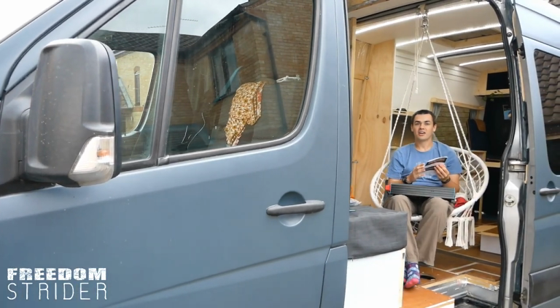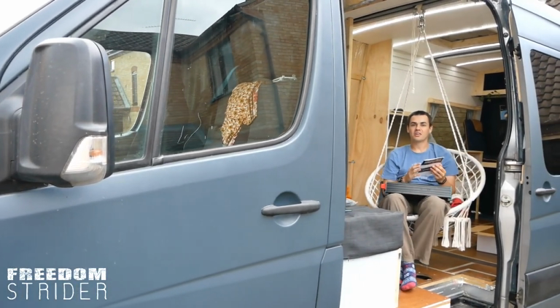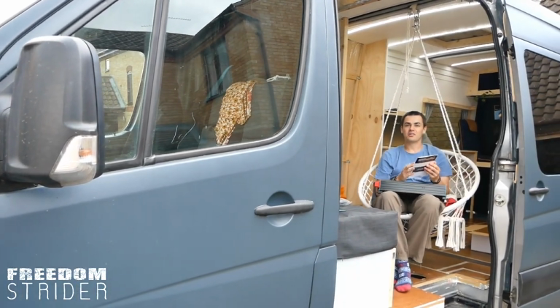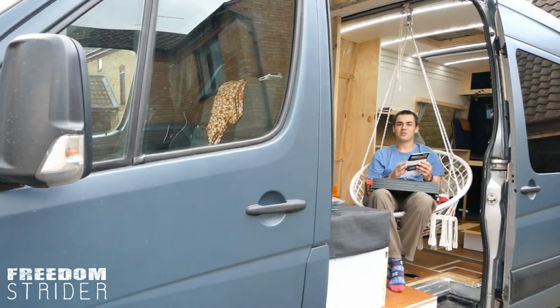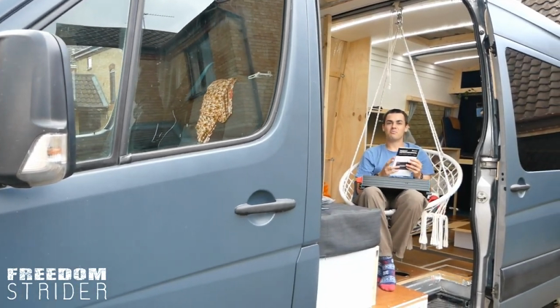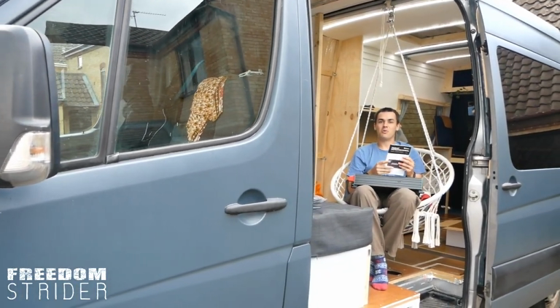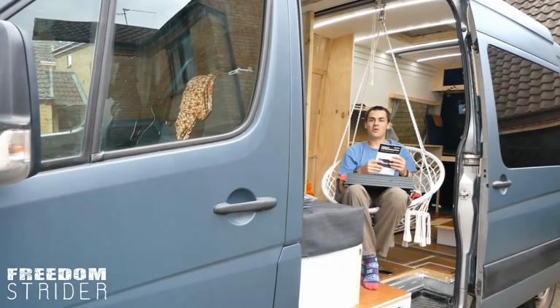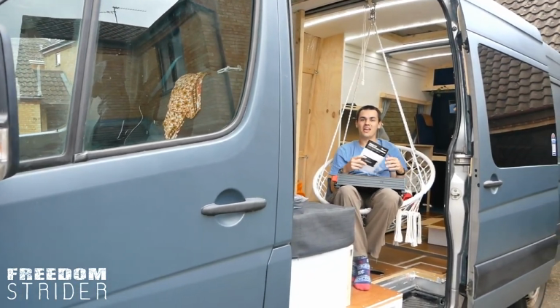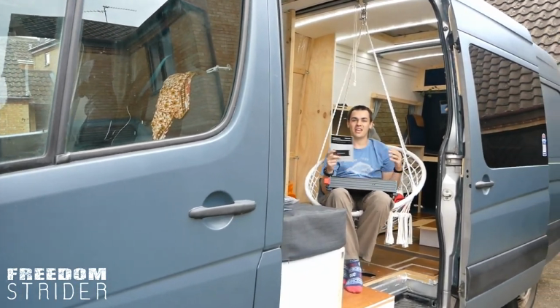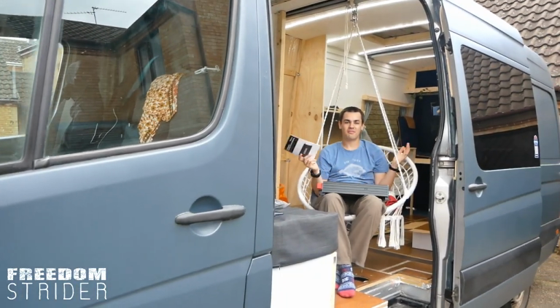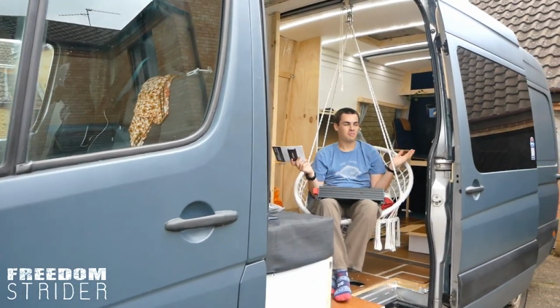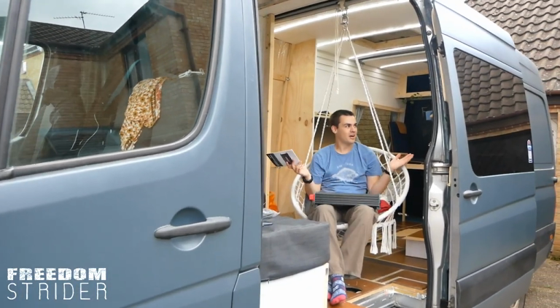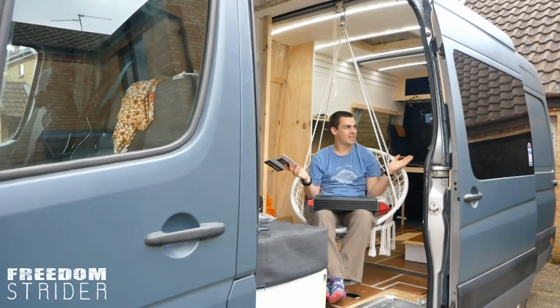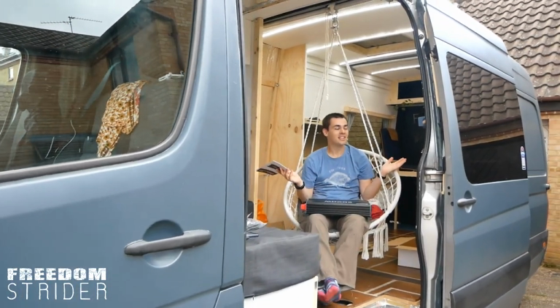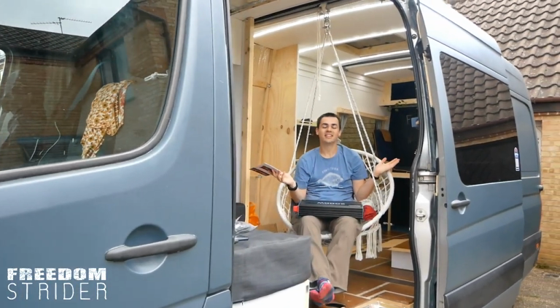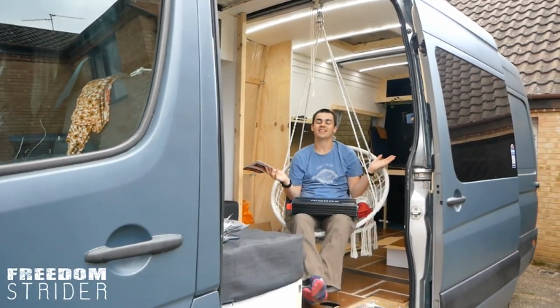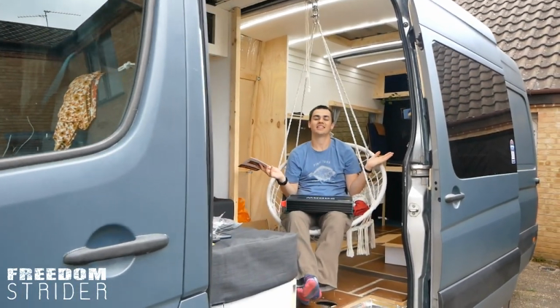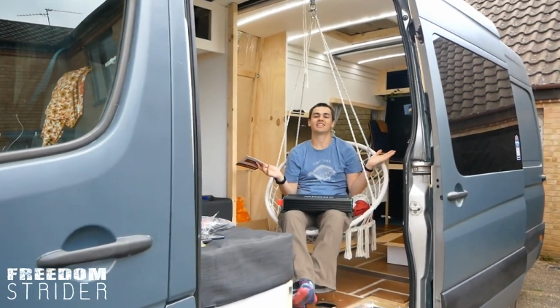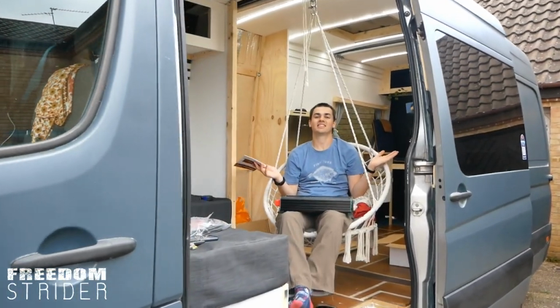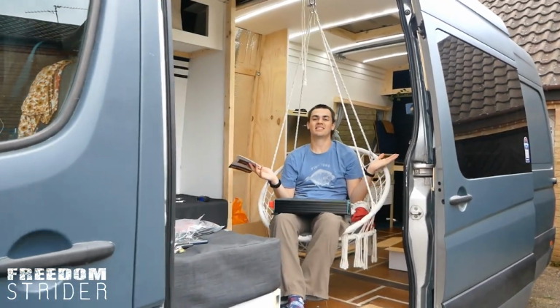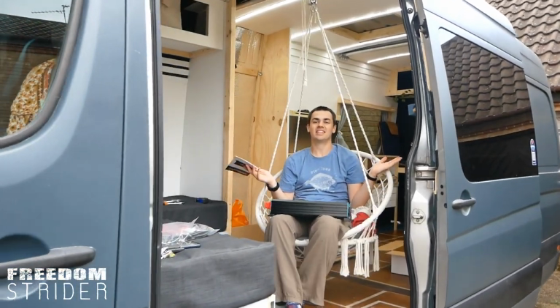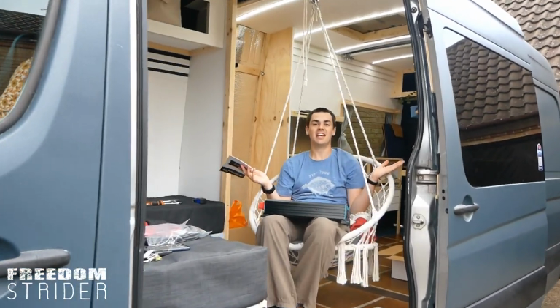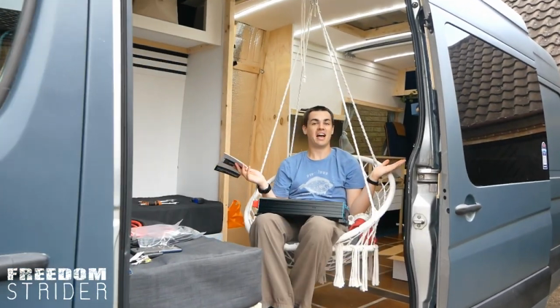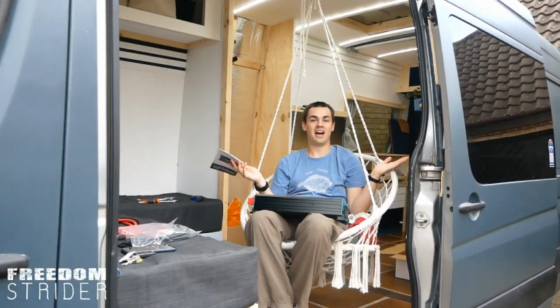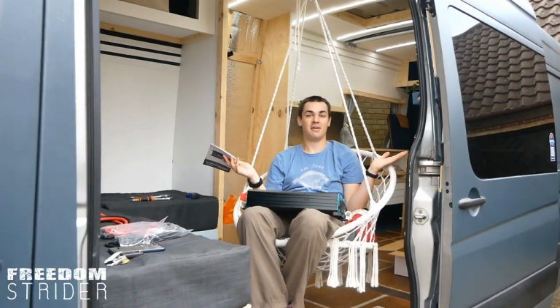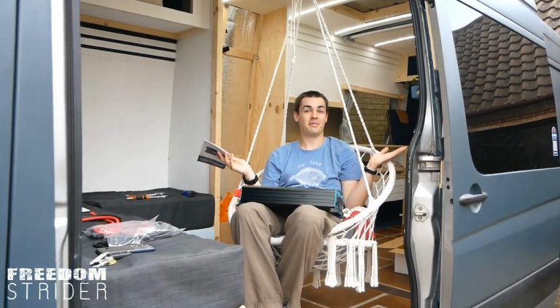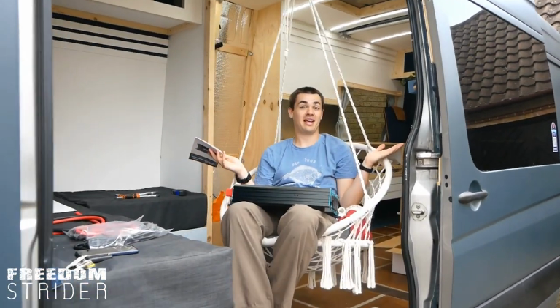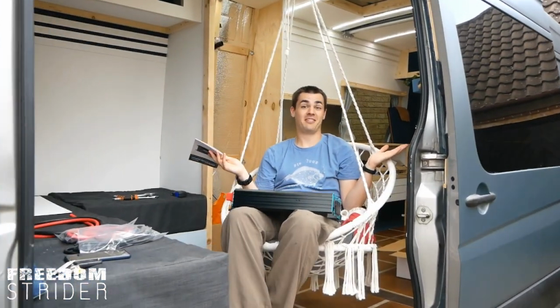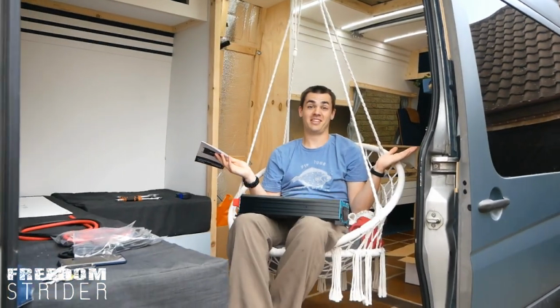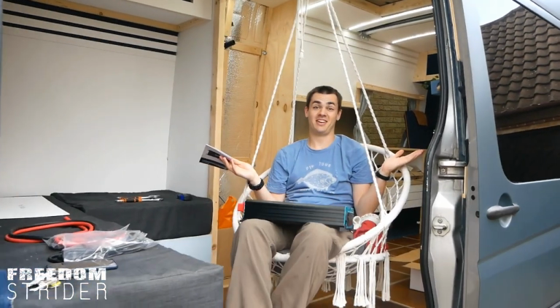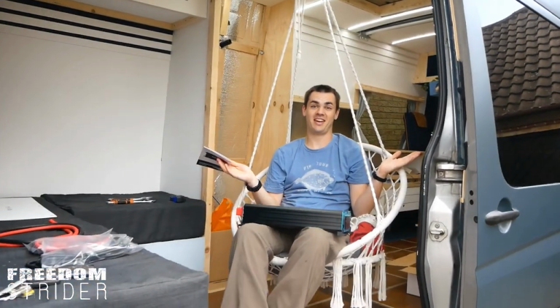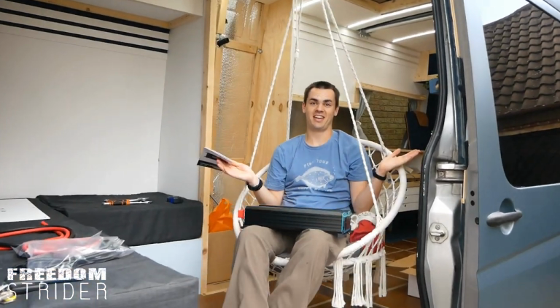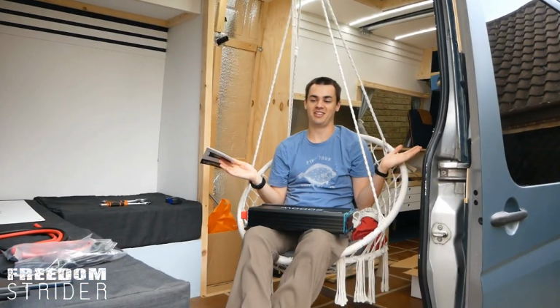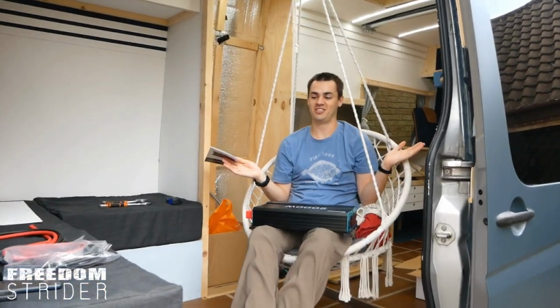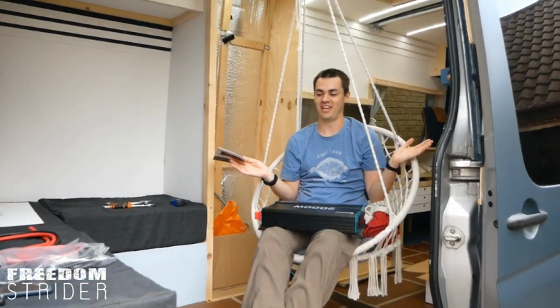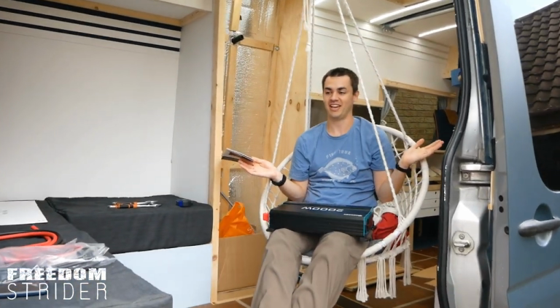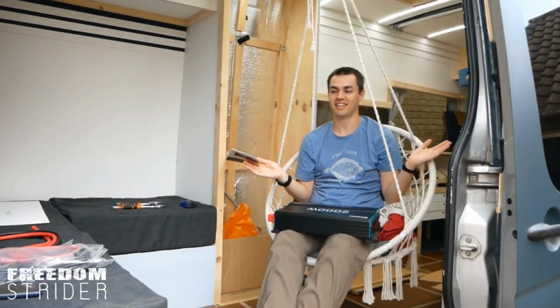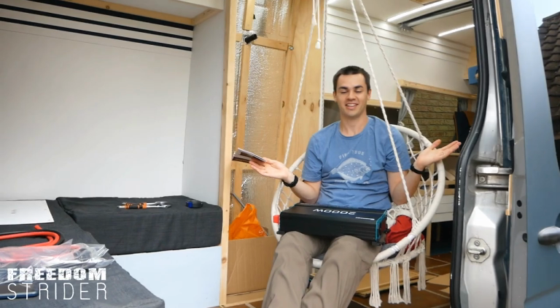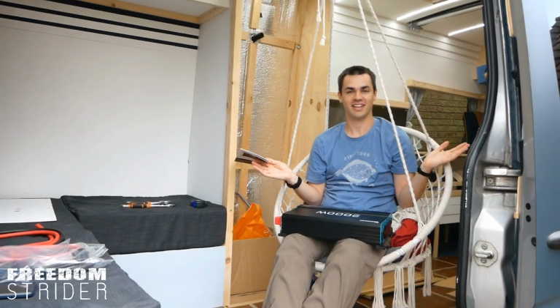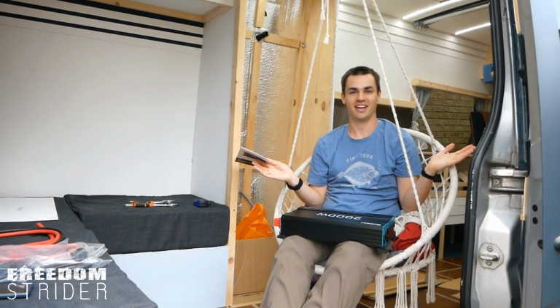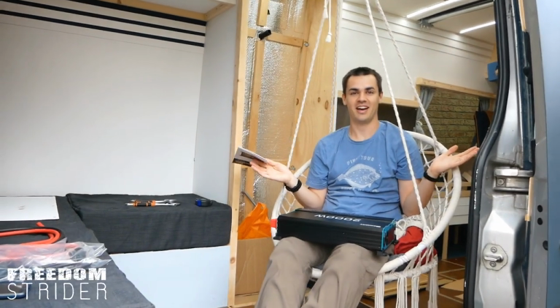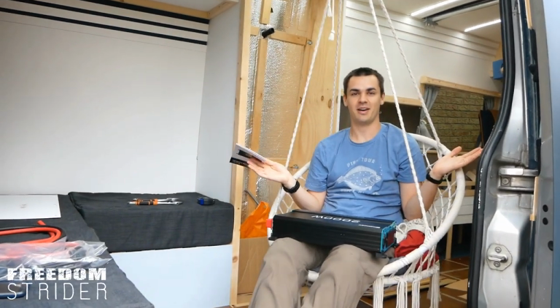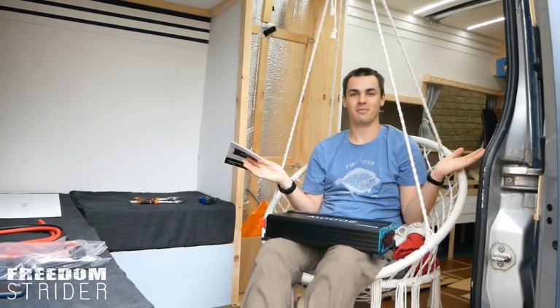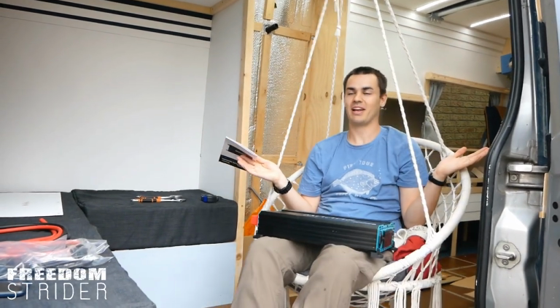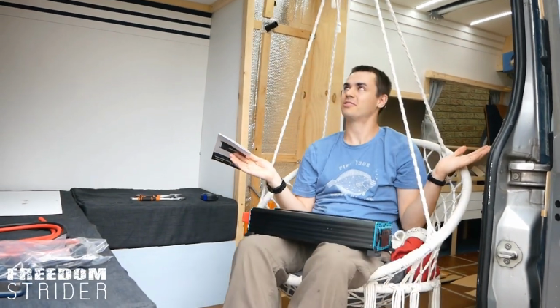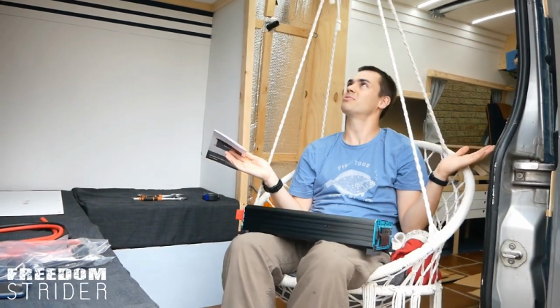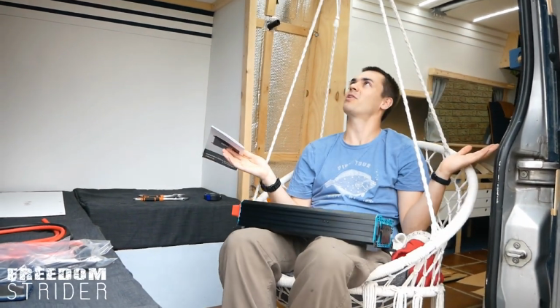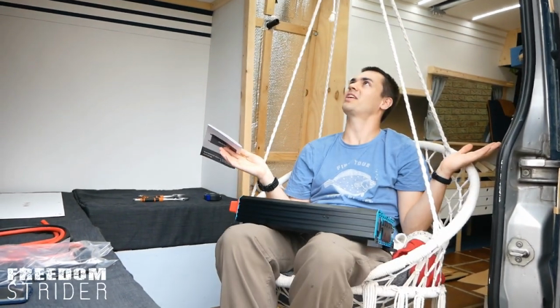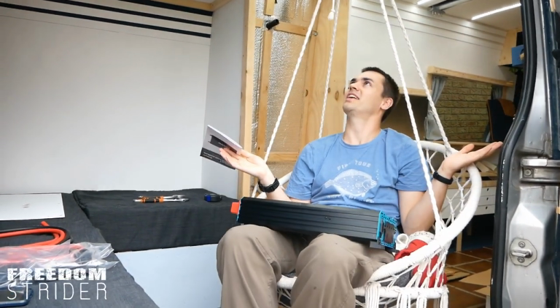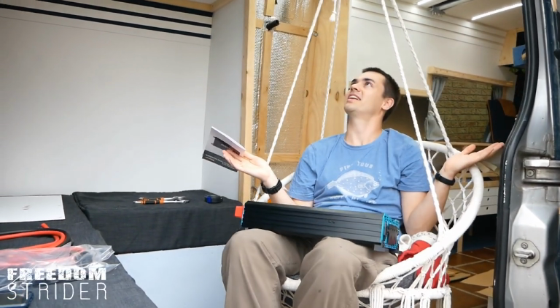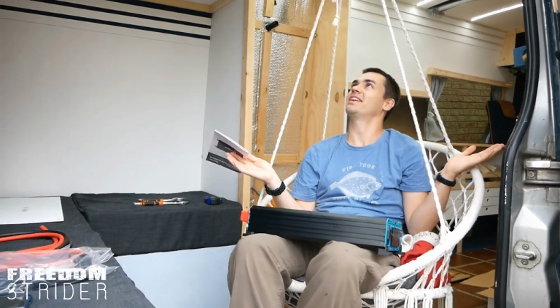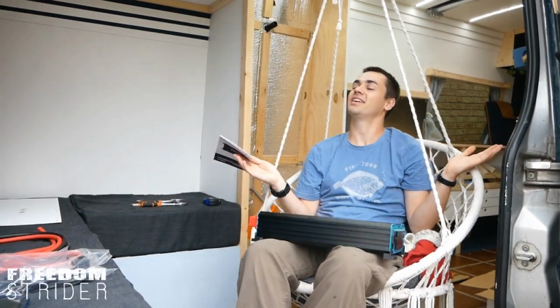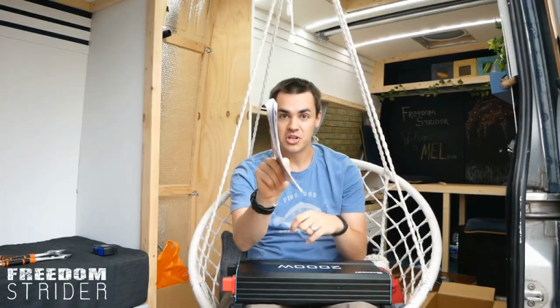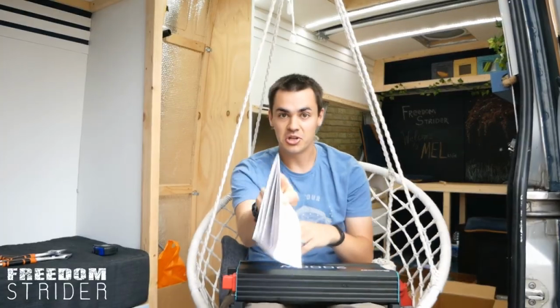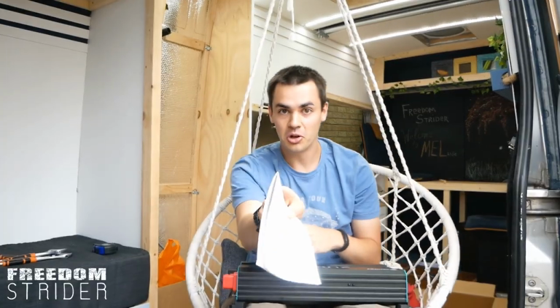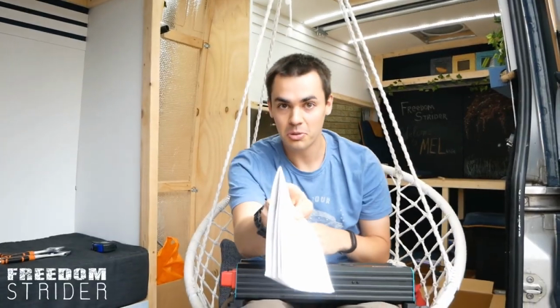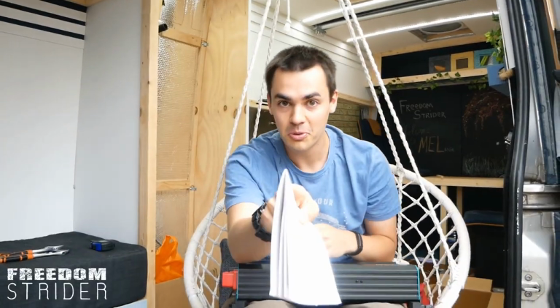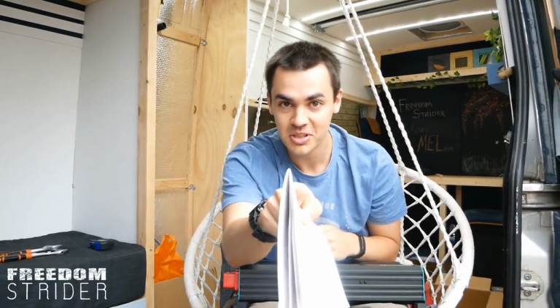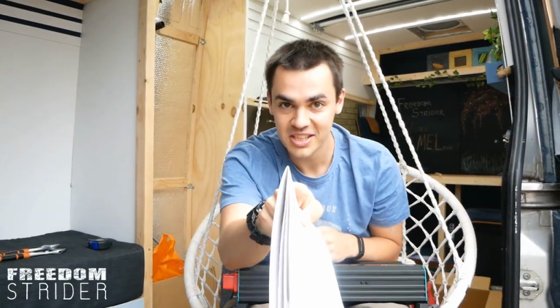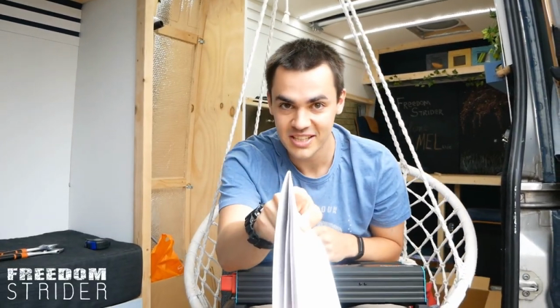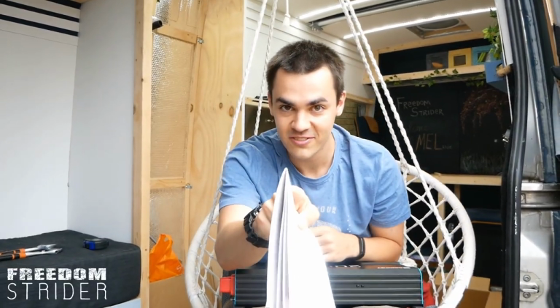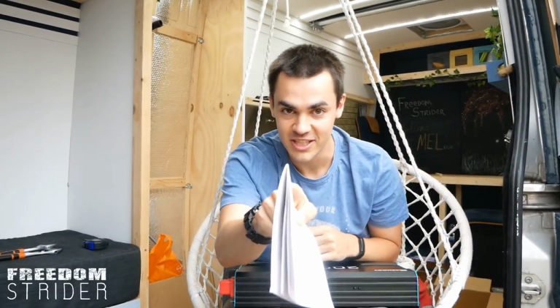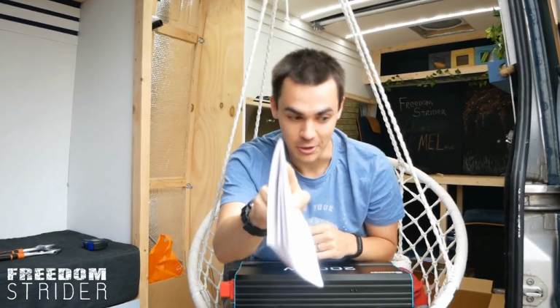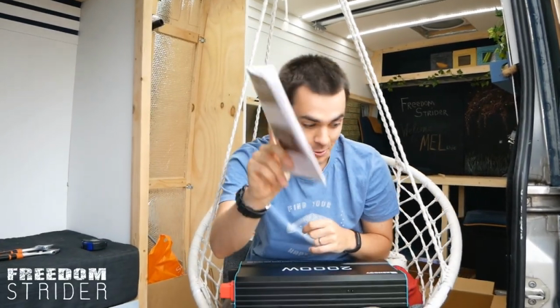Good morning everybody. I'm allowed in our hanging chair. I'm allowed to rock — not the point of this video.